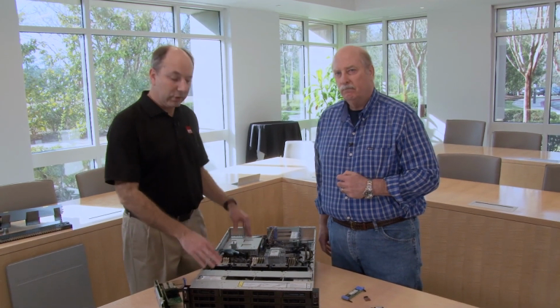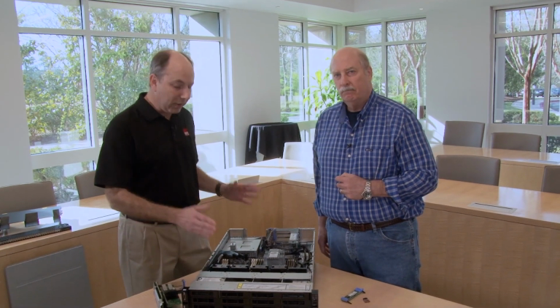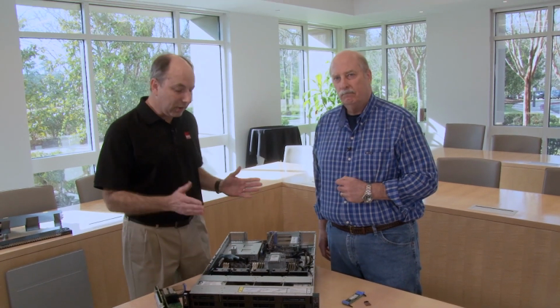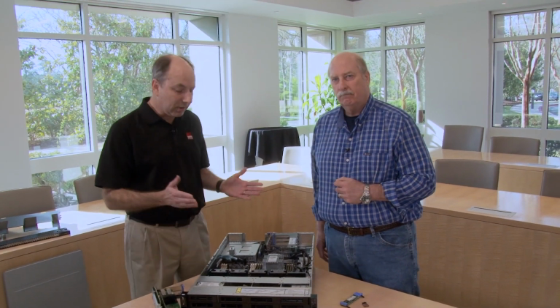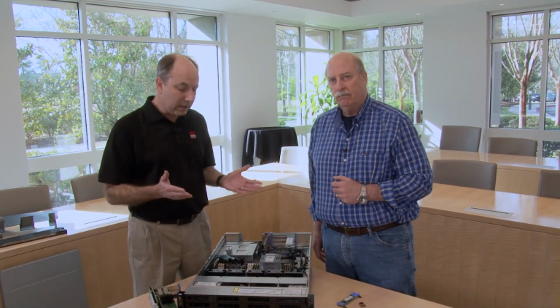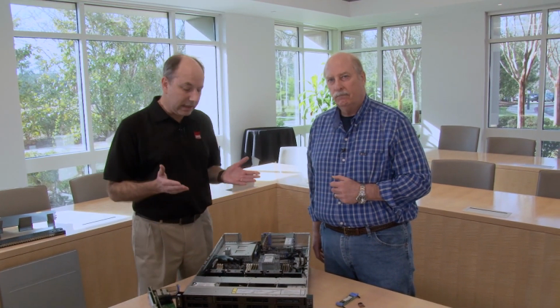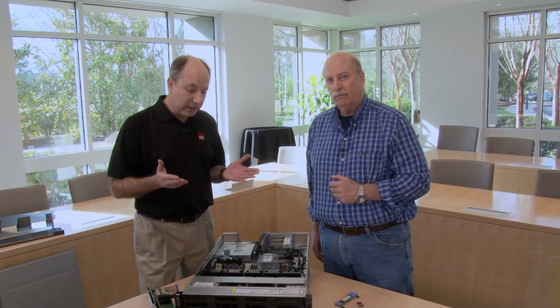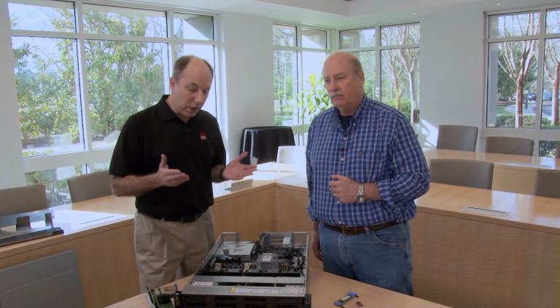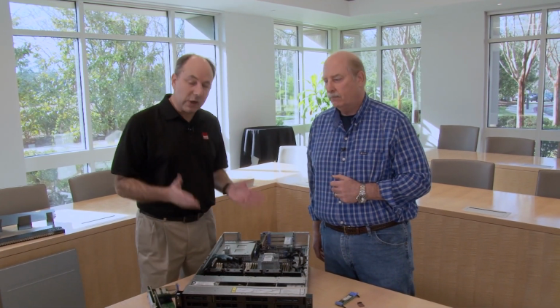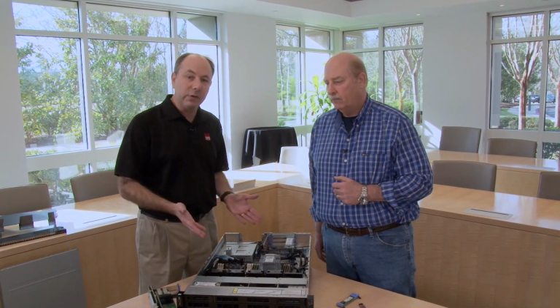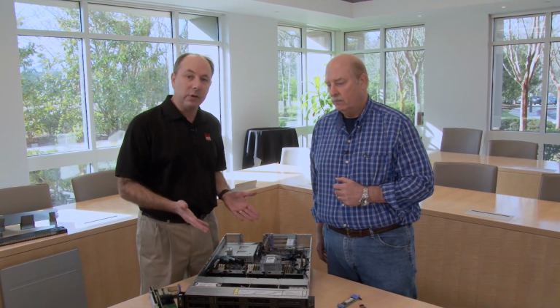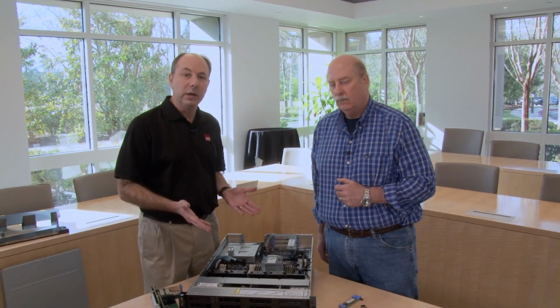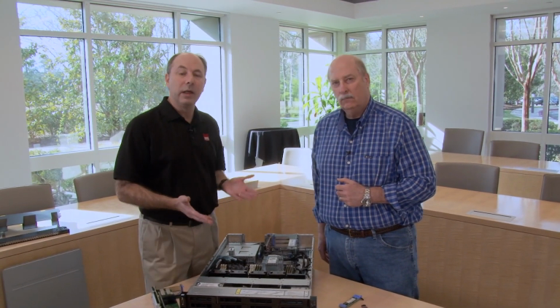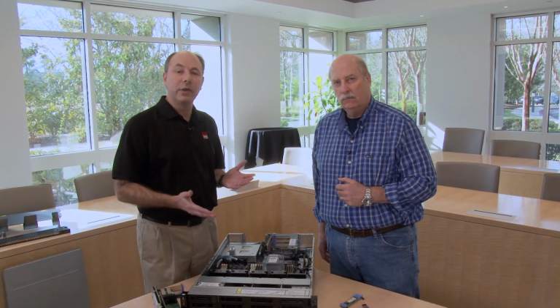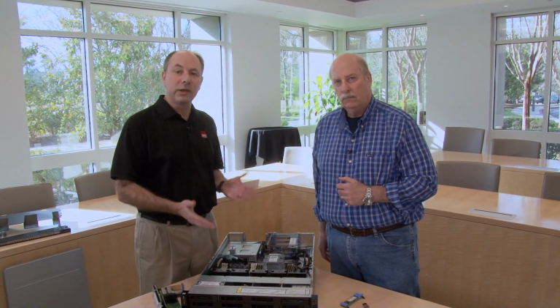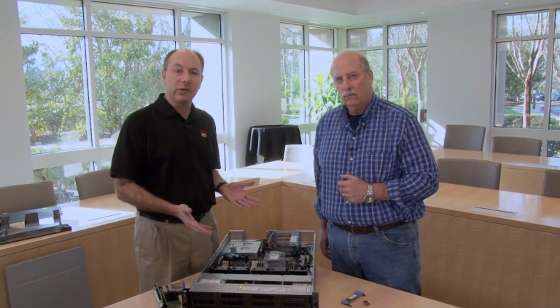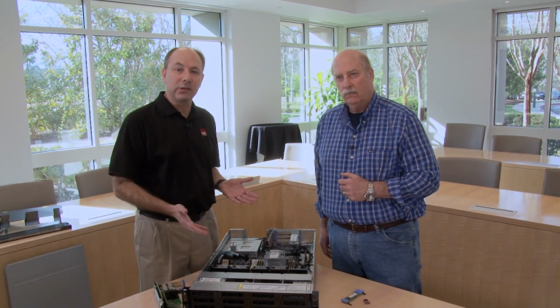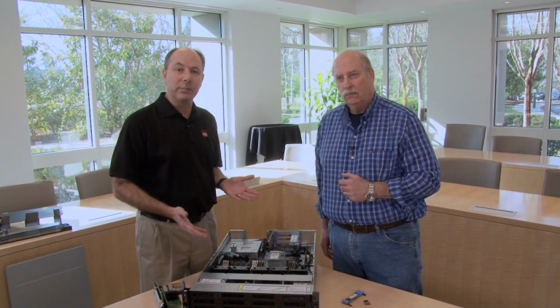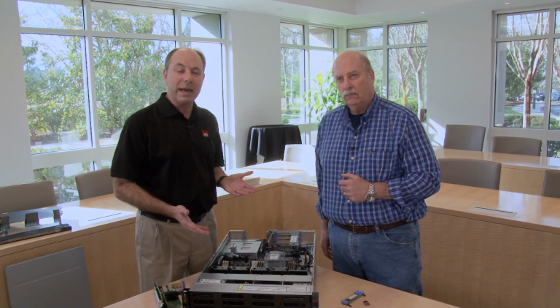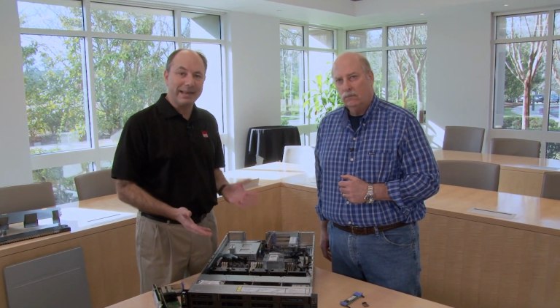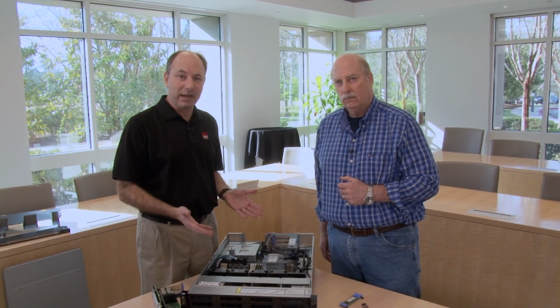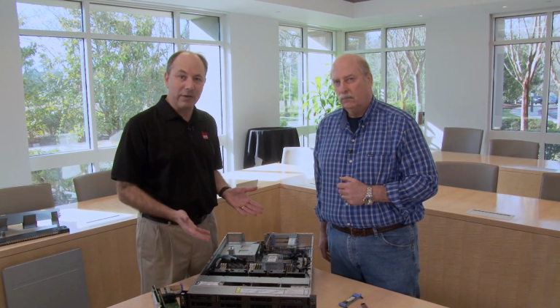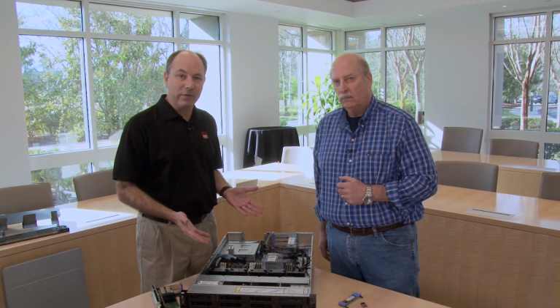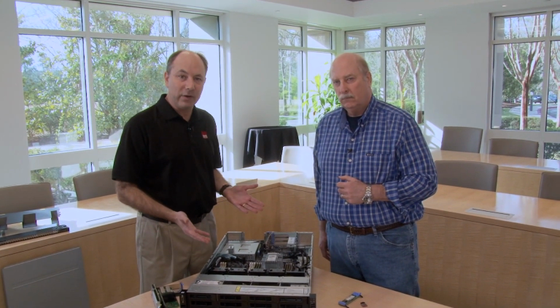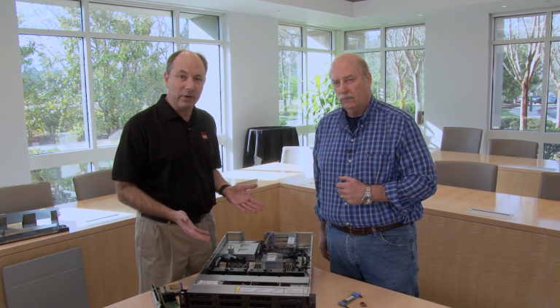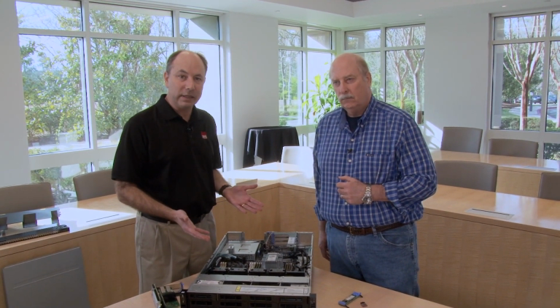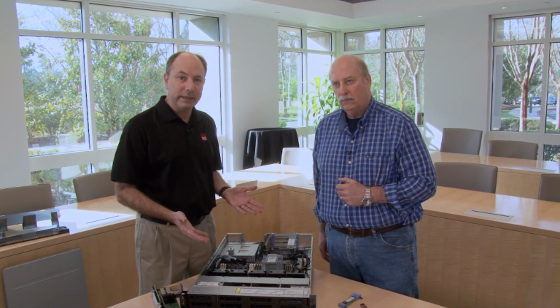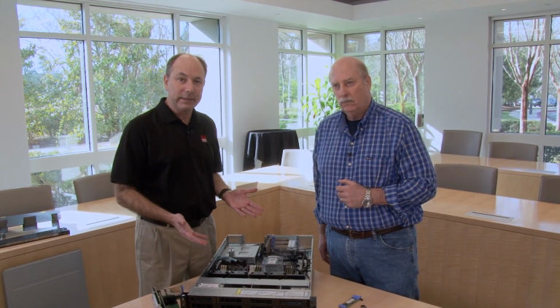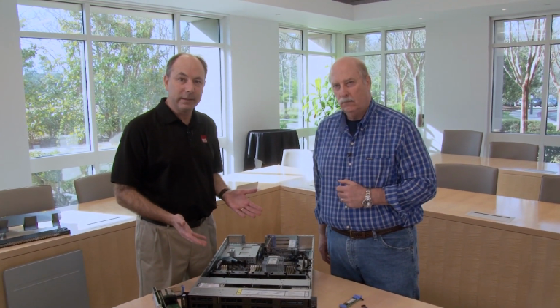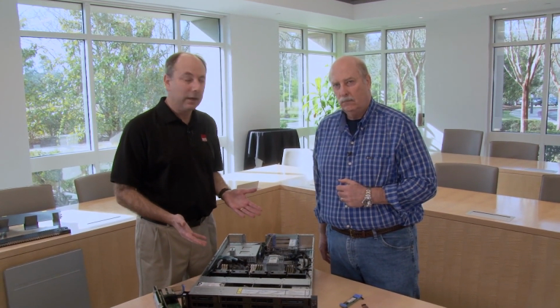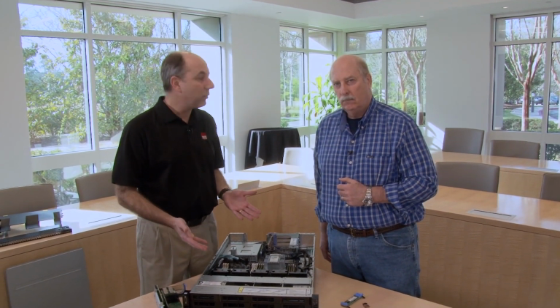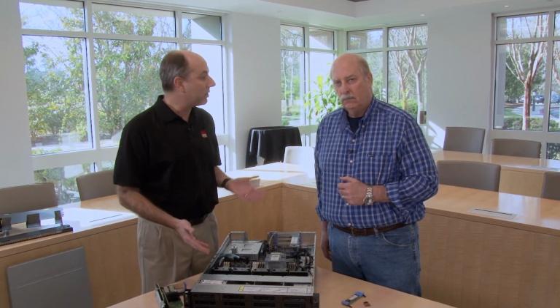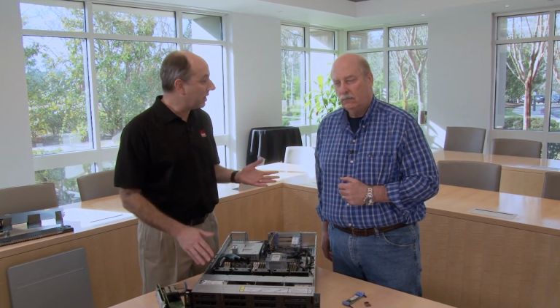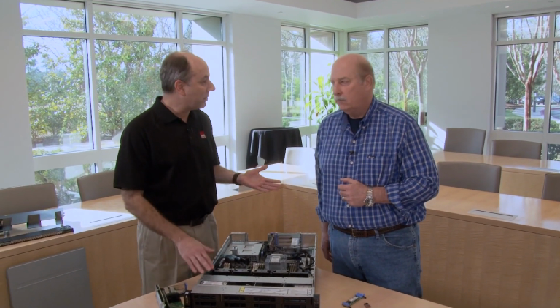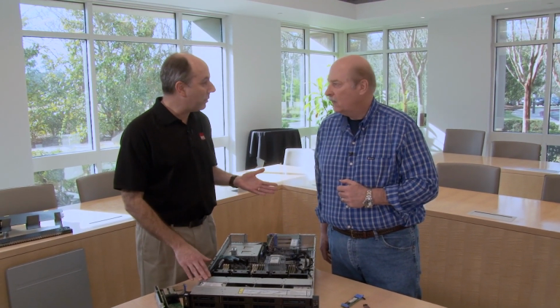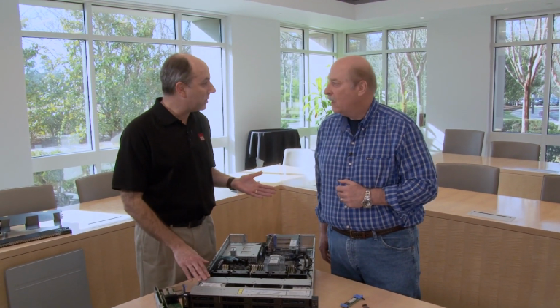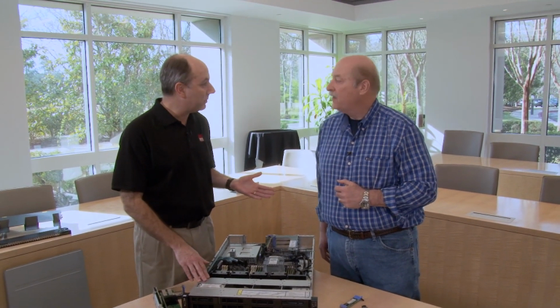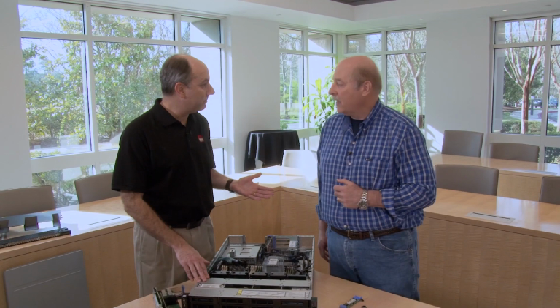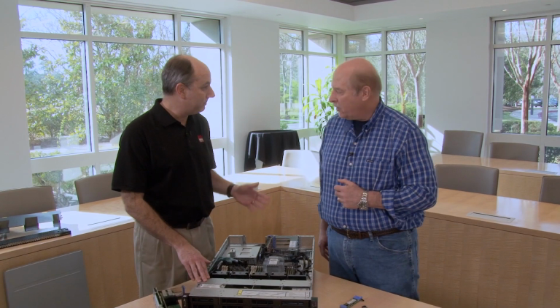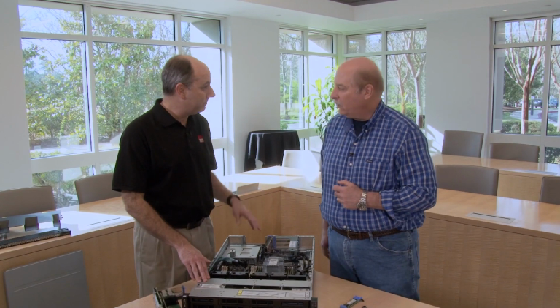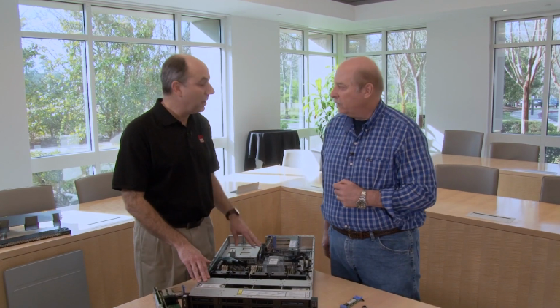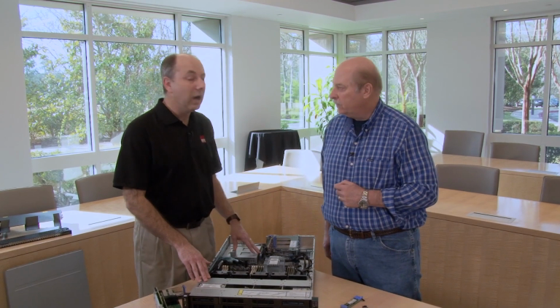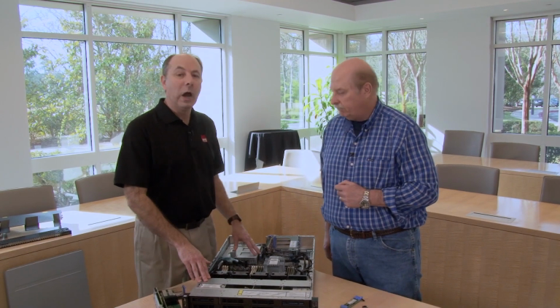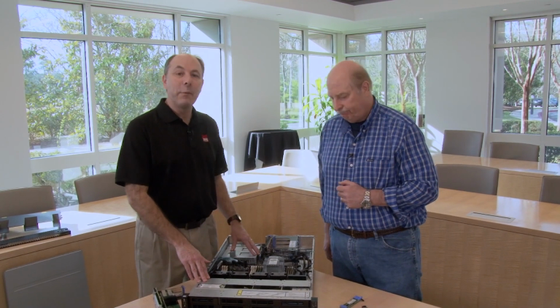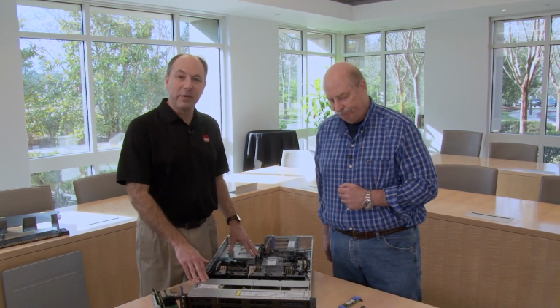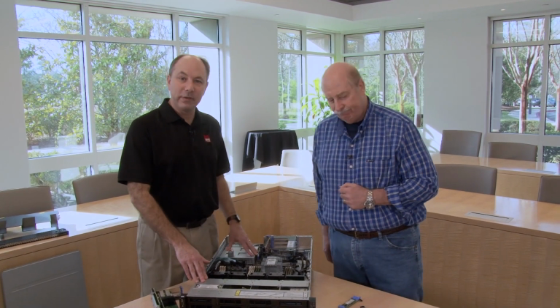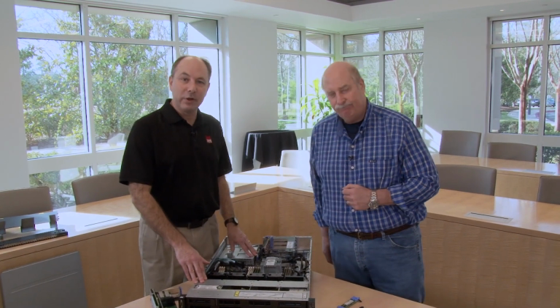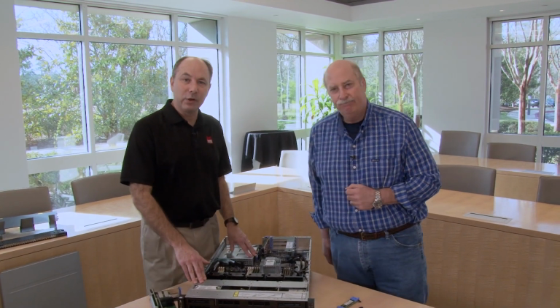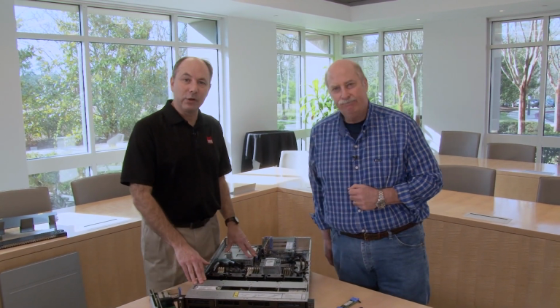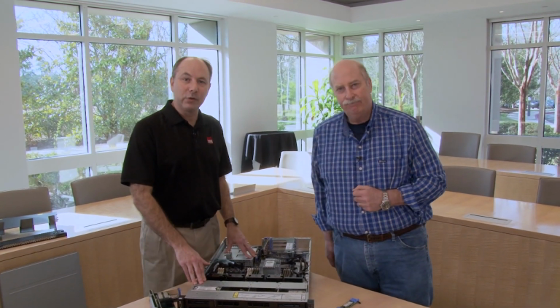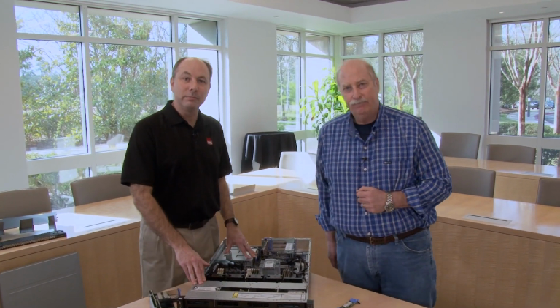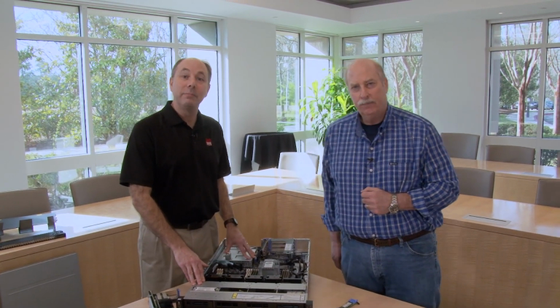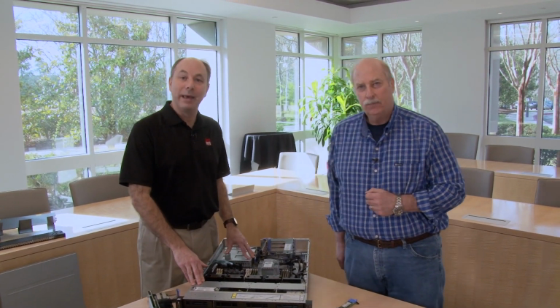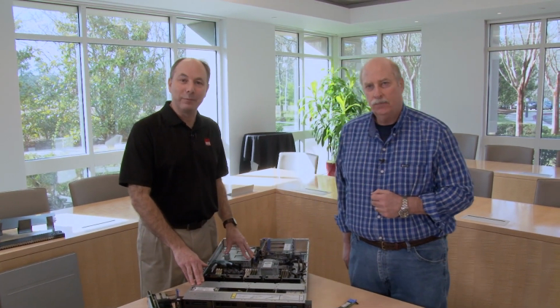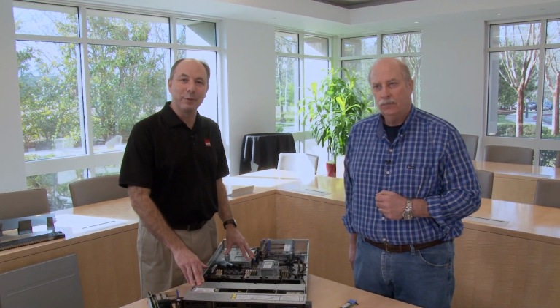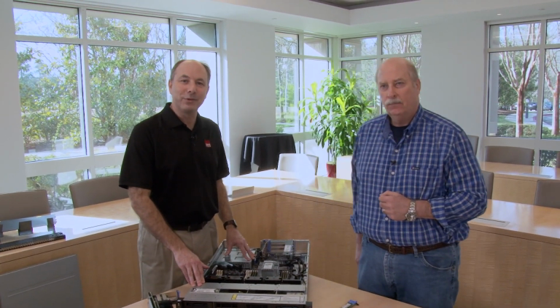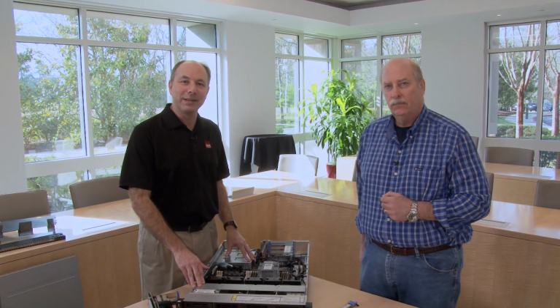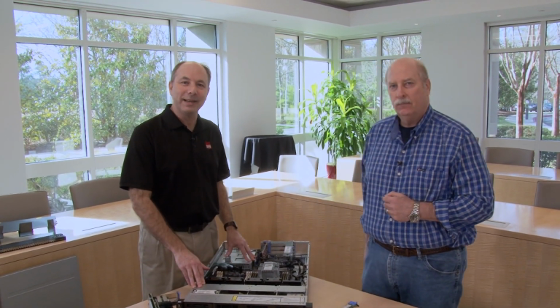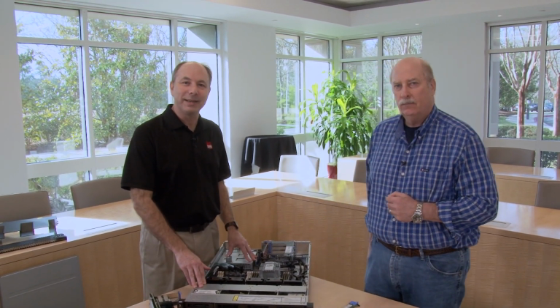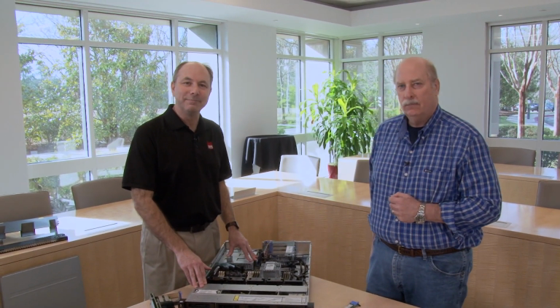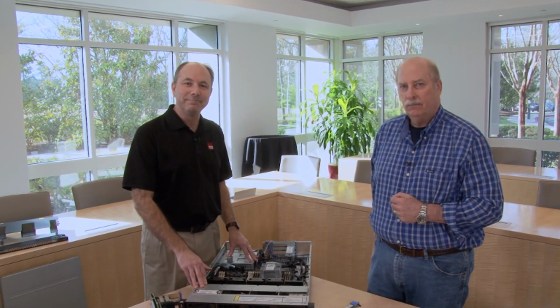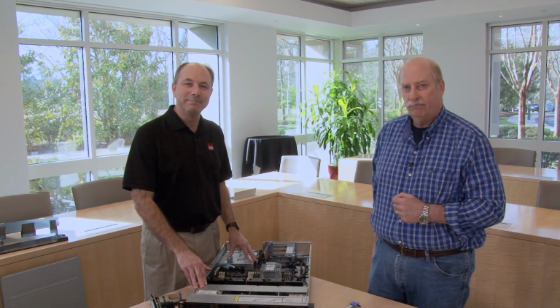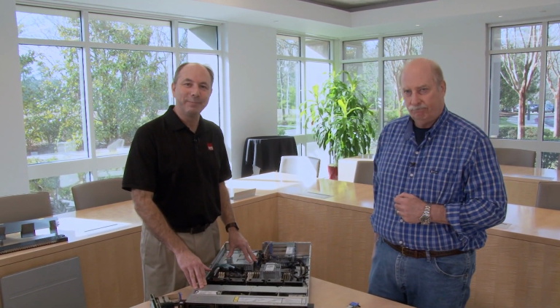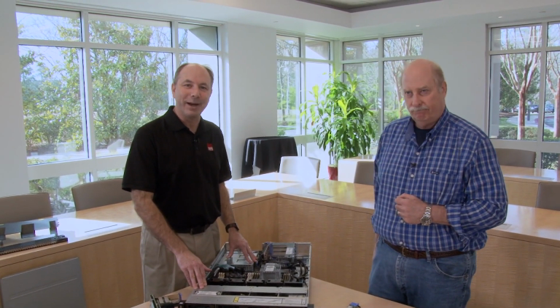This is the Lenovo ThinkSystem SR590. Thanks very much, Russ. Hope you found the video useful, and we will see you later. Bye.